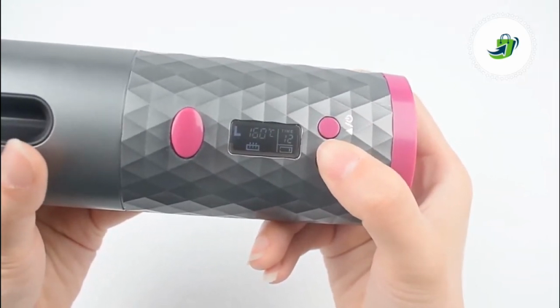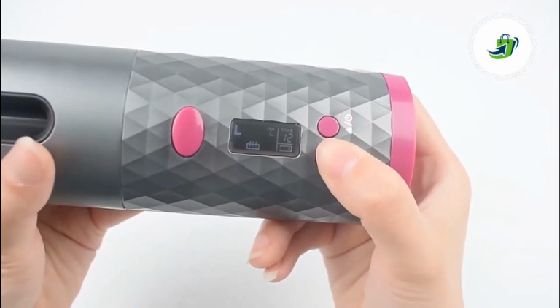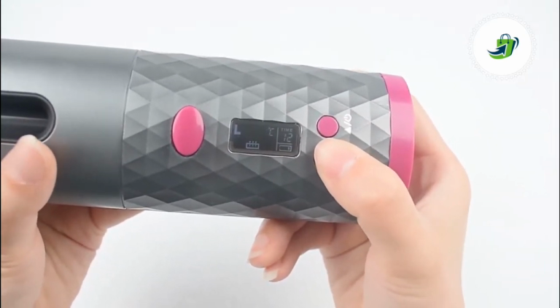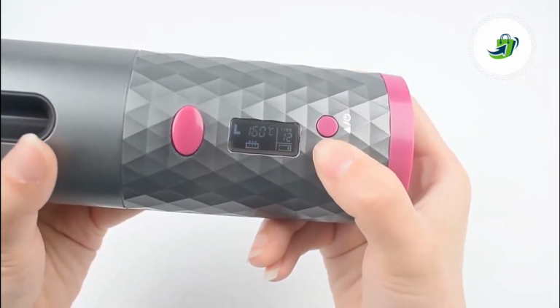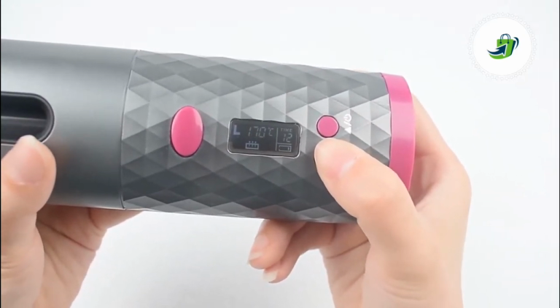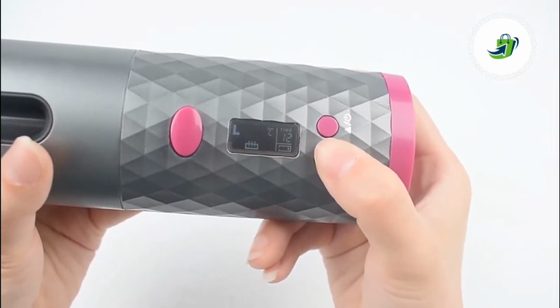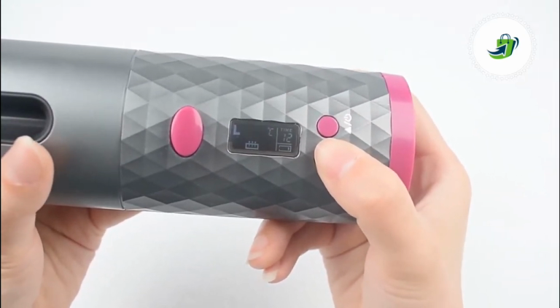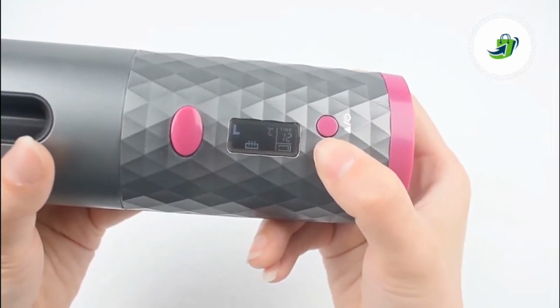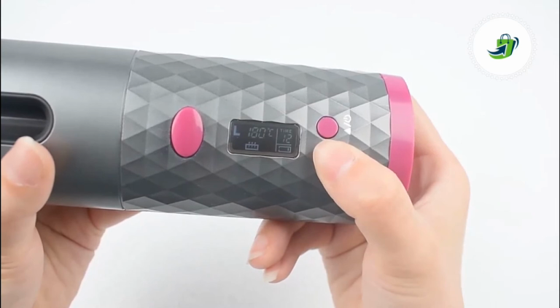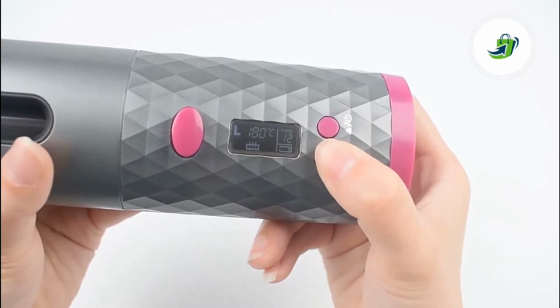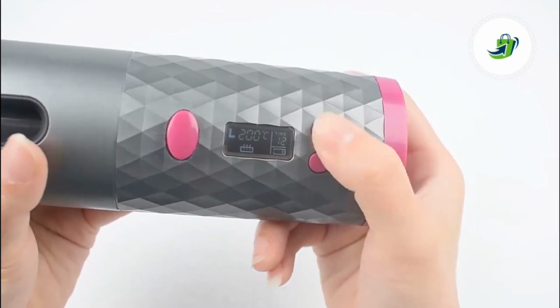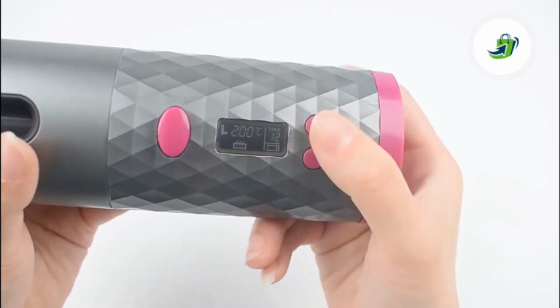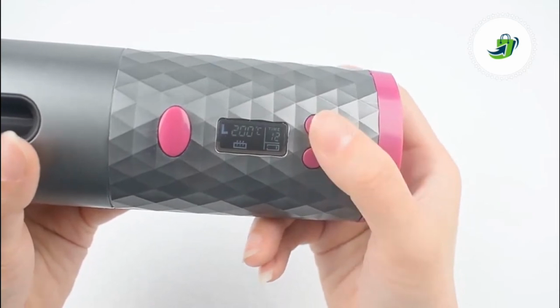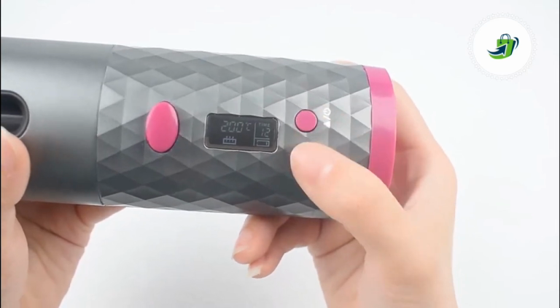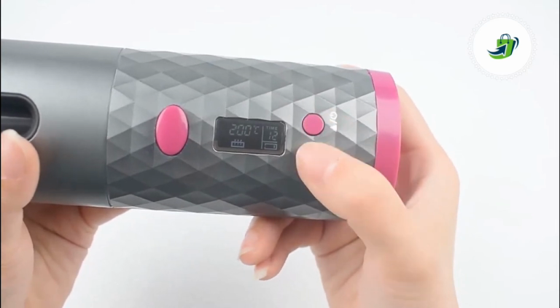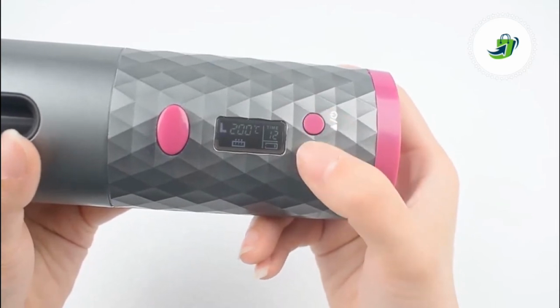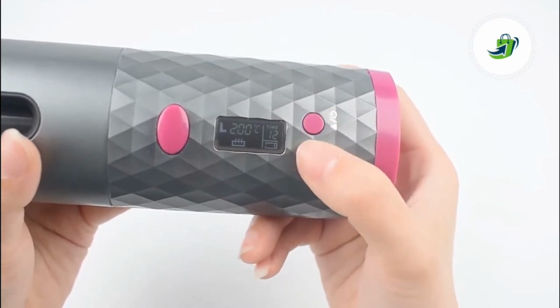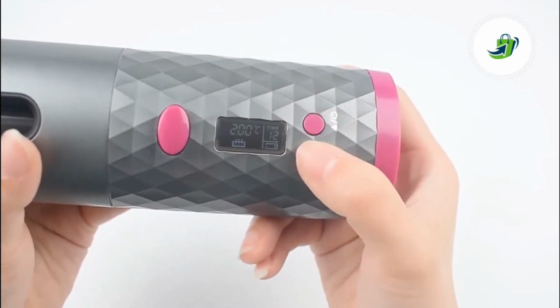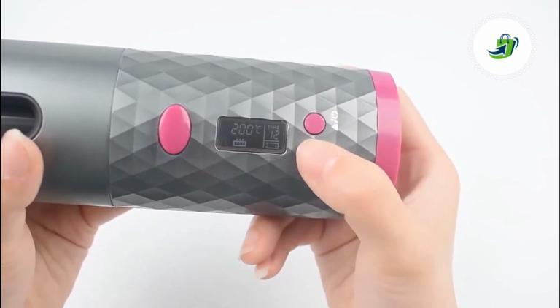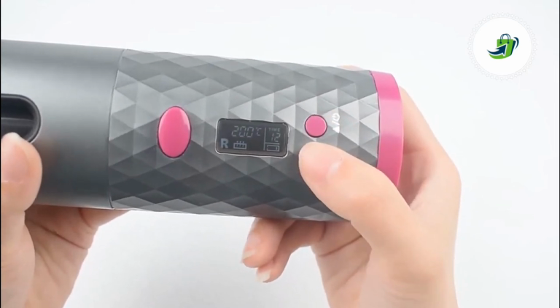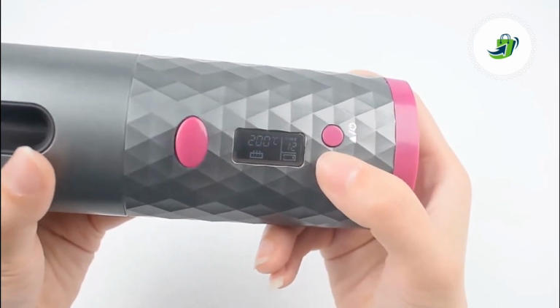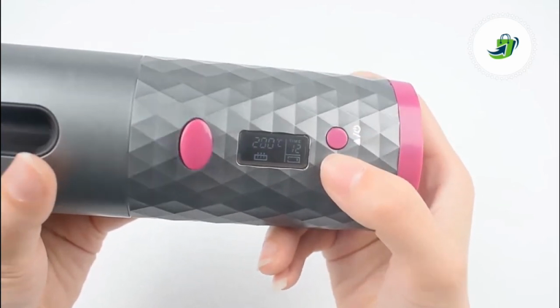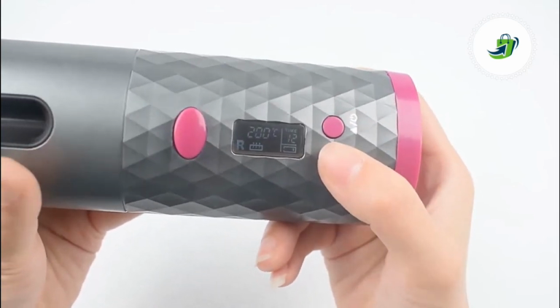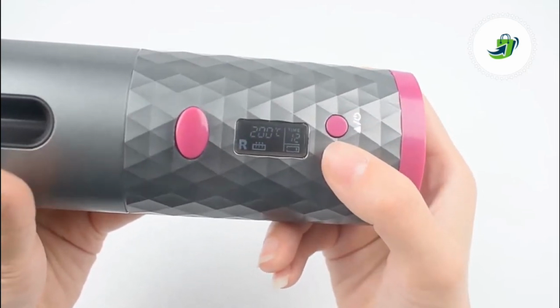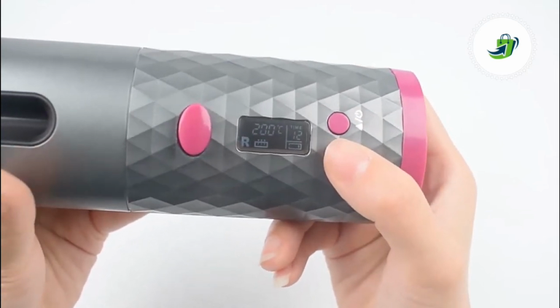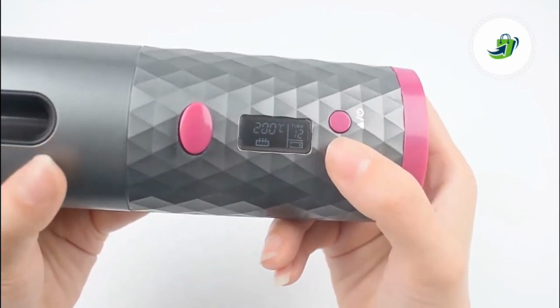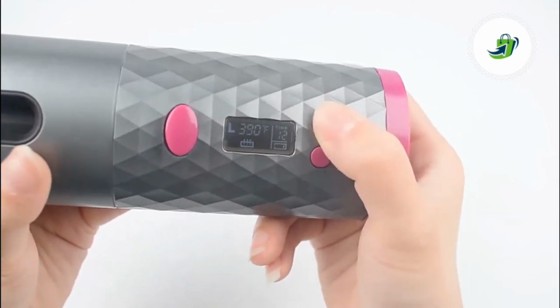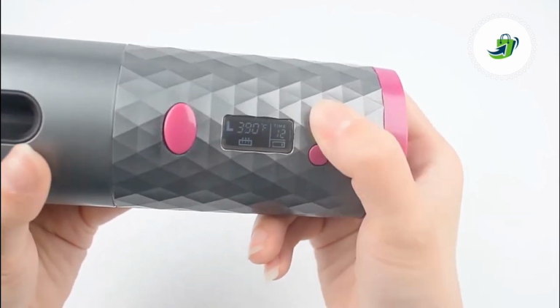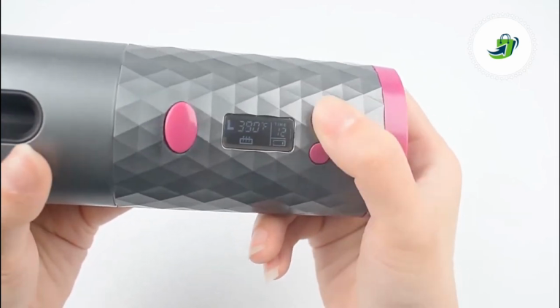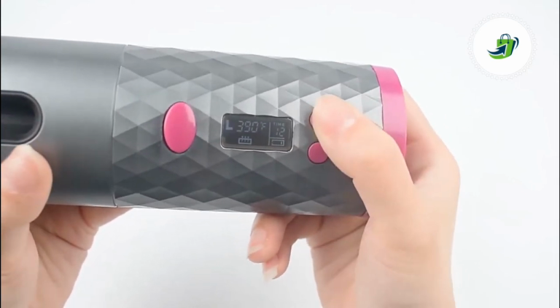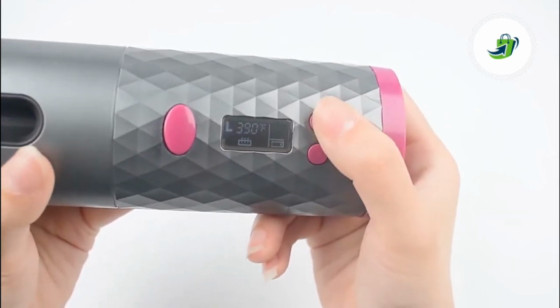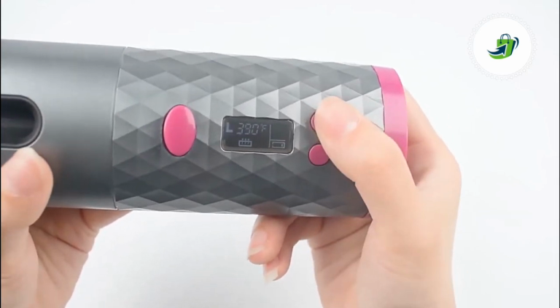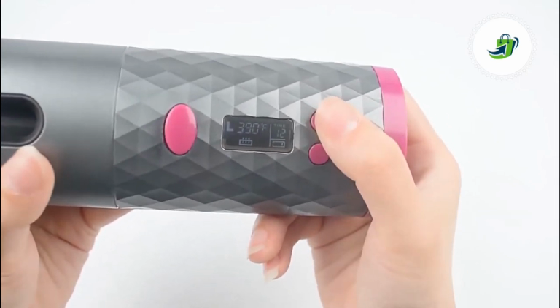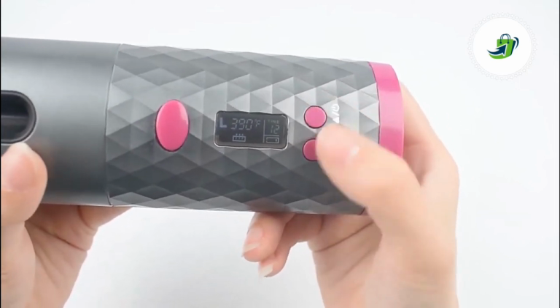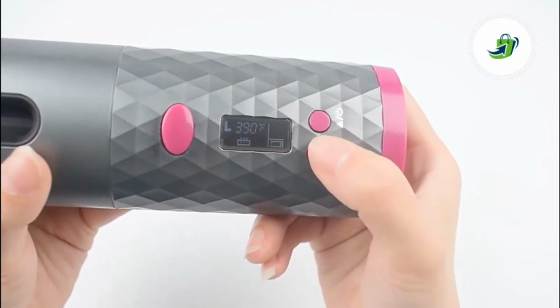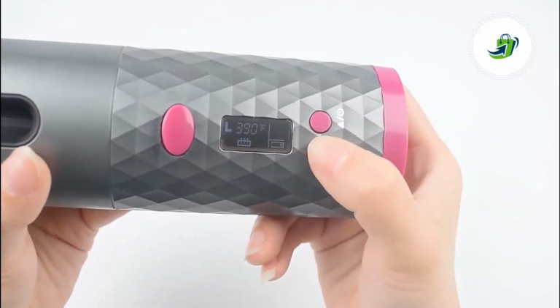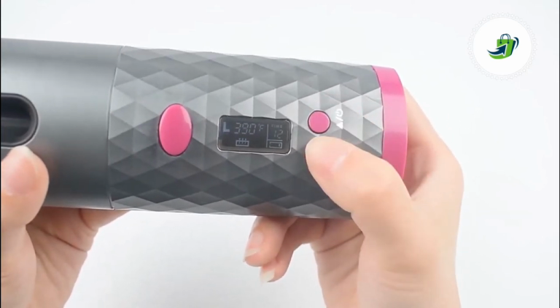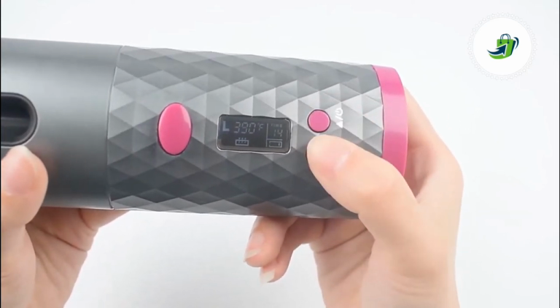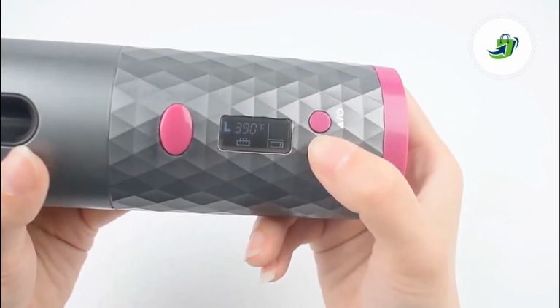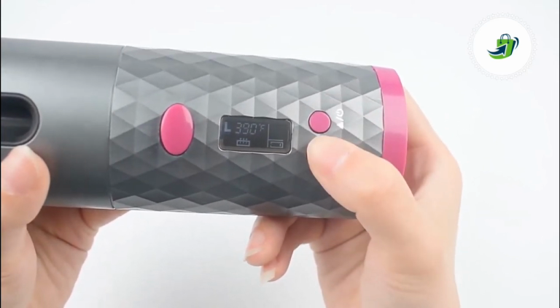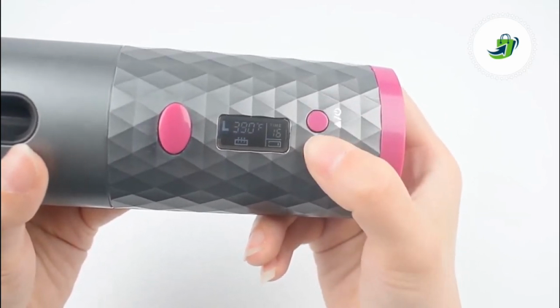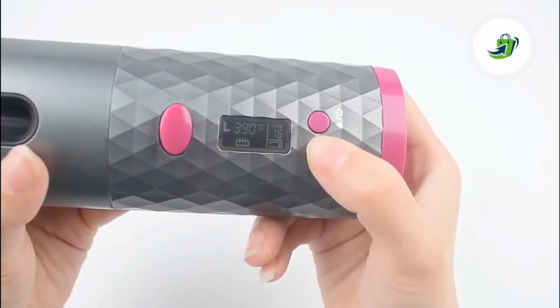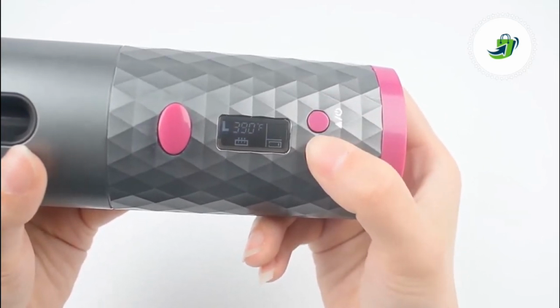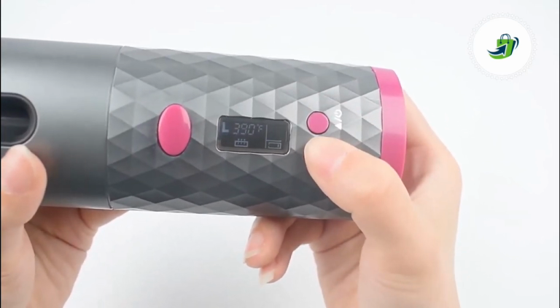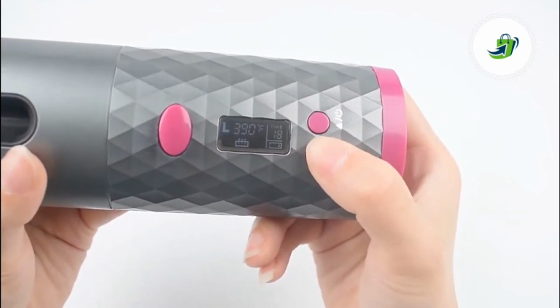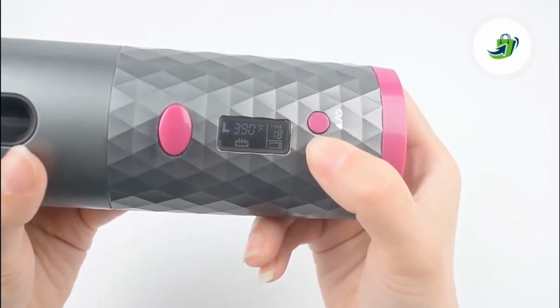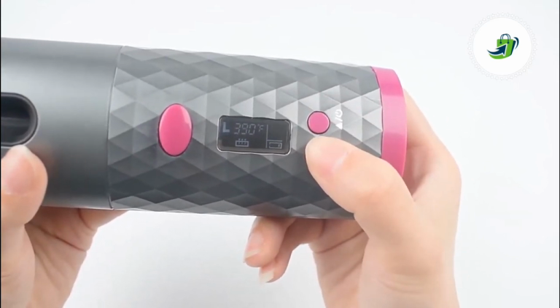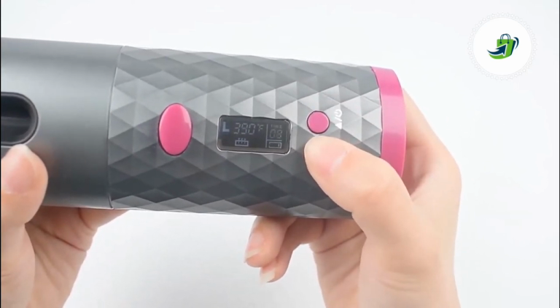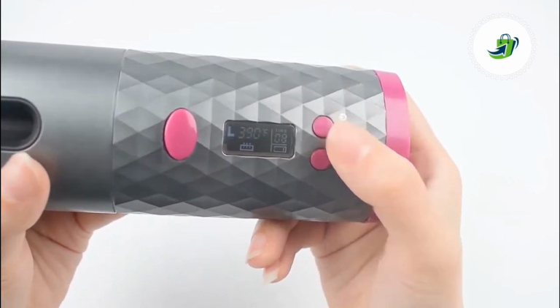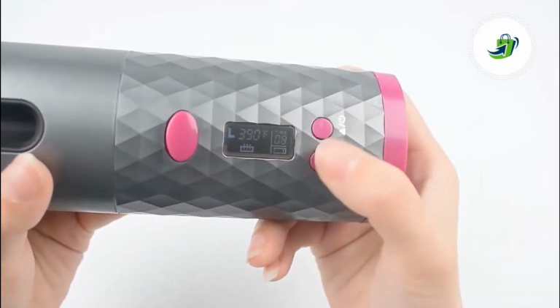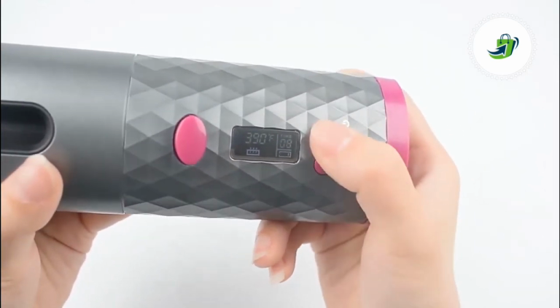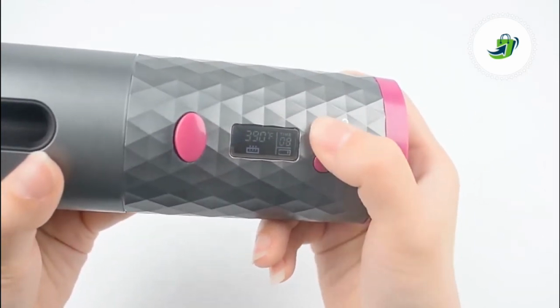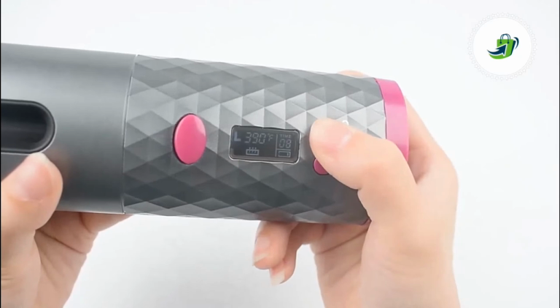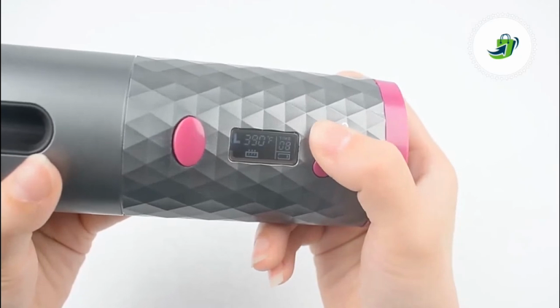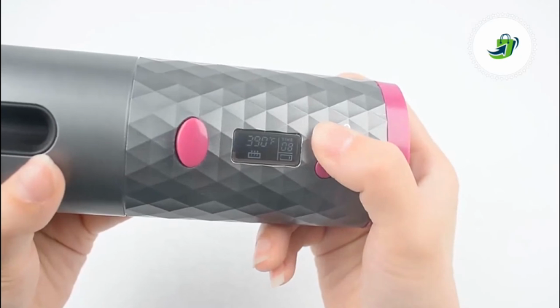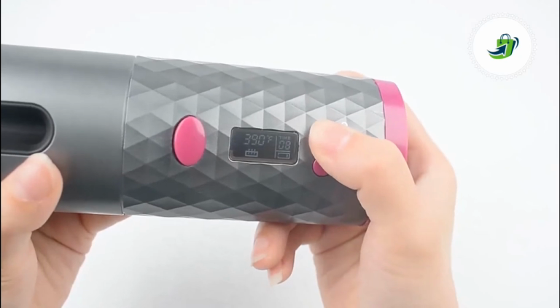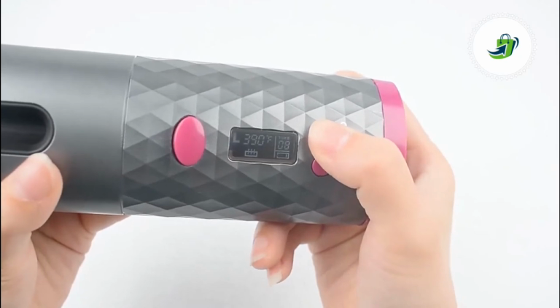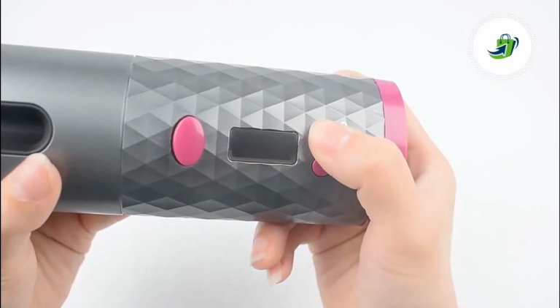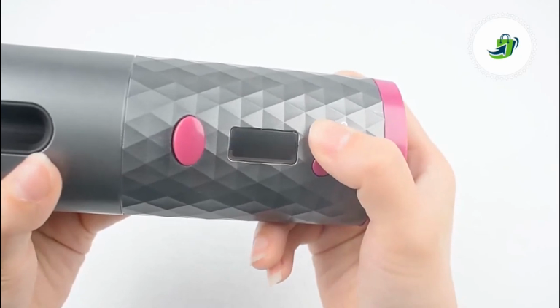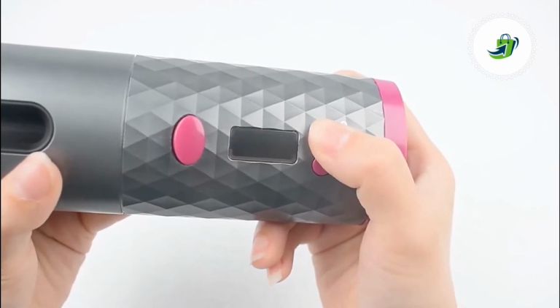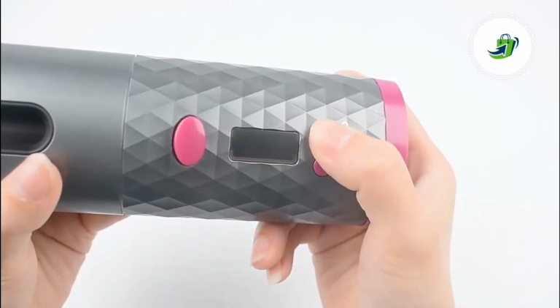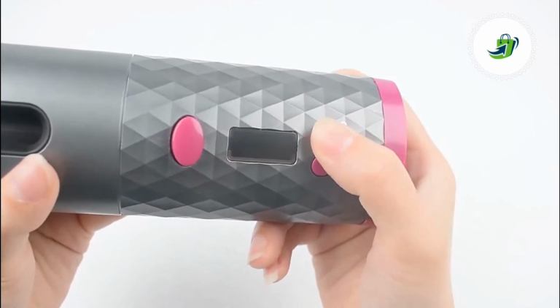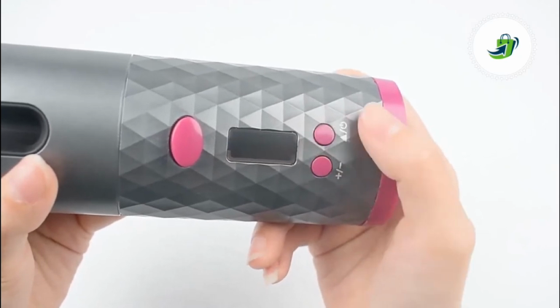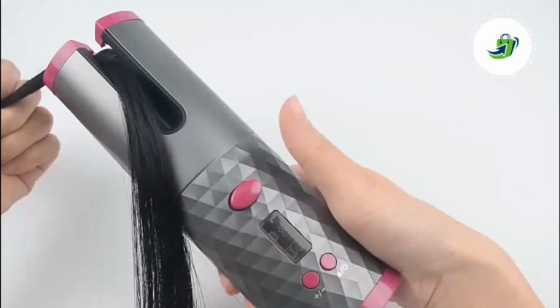Say goodbye to fumbling with a wall plugin. Our auto ceramic hair curler is 100% cordless.